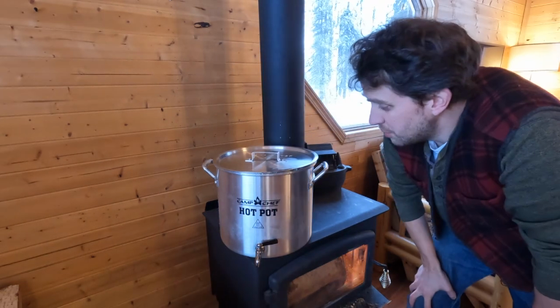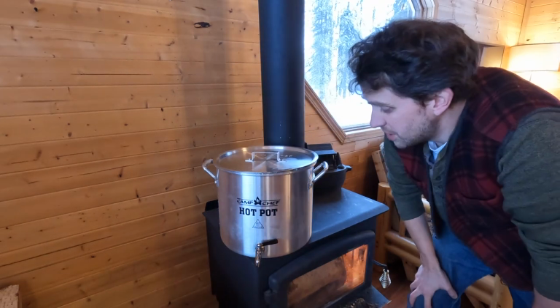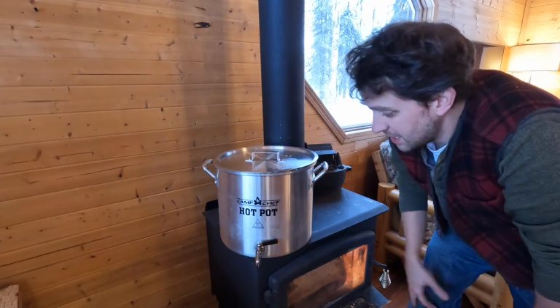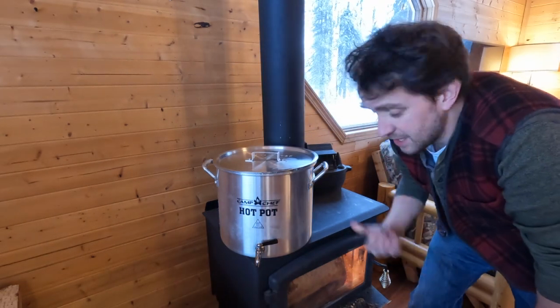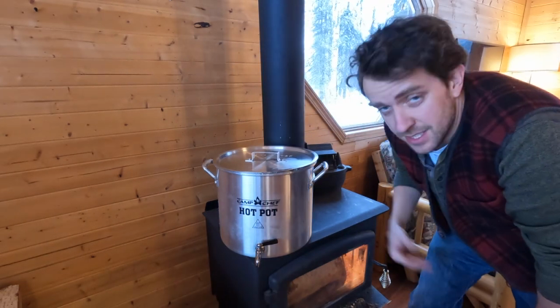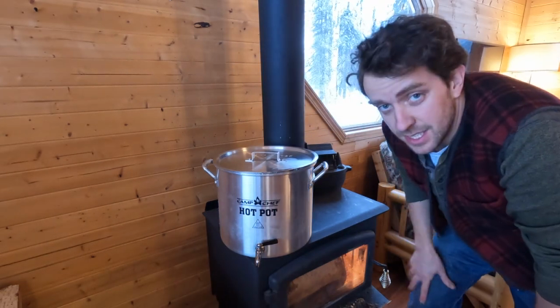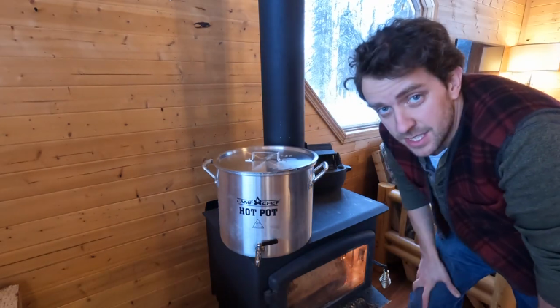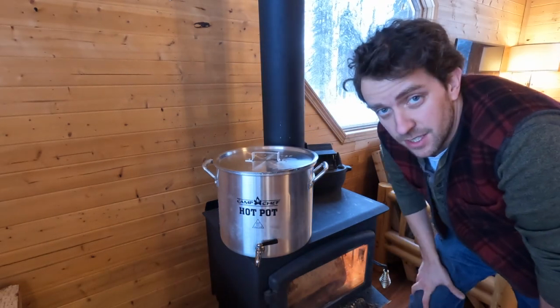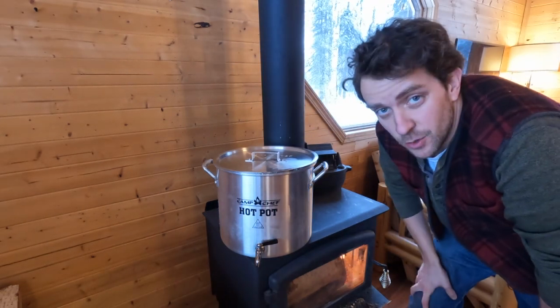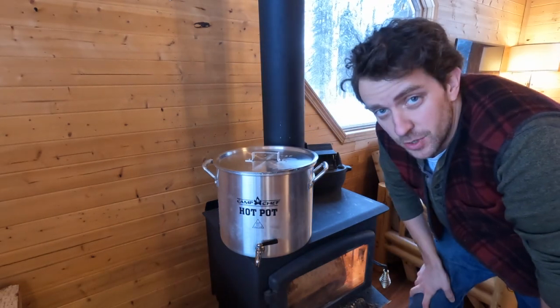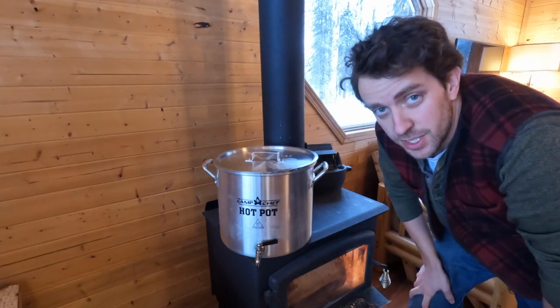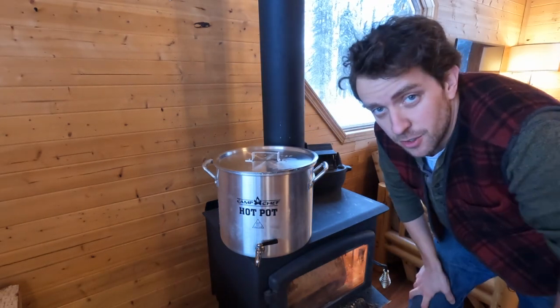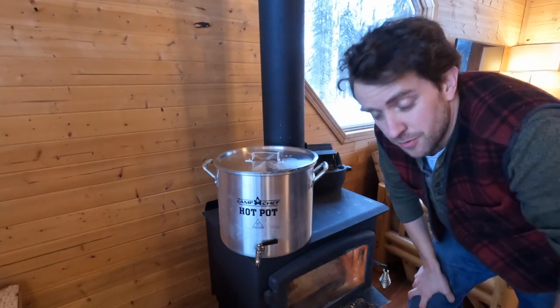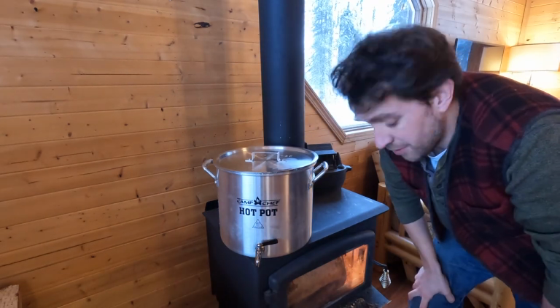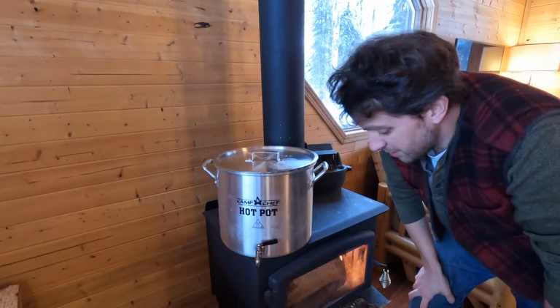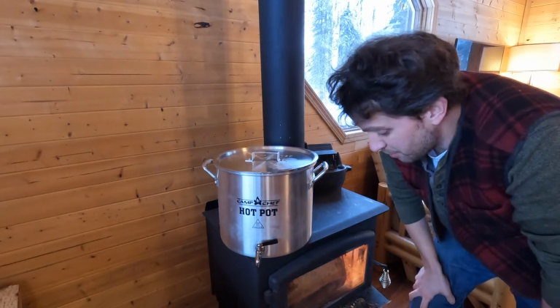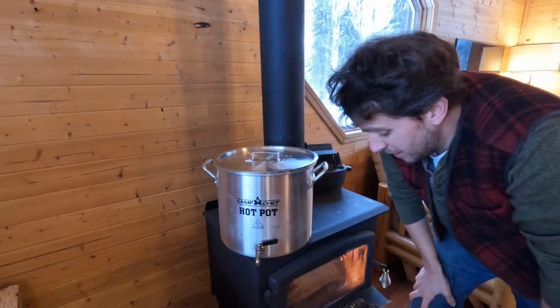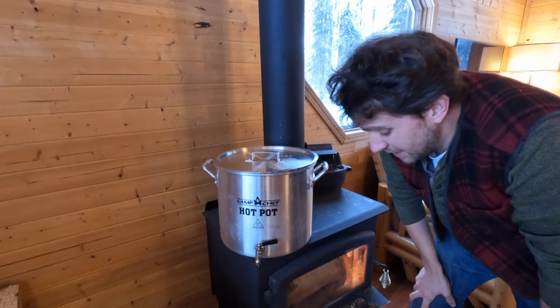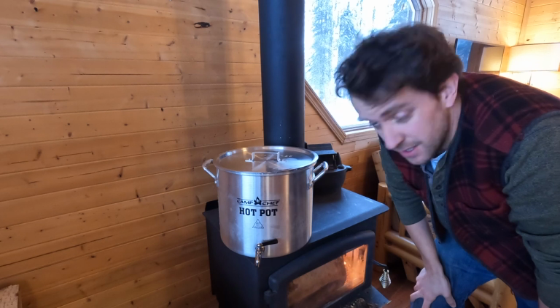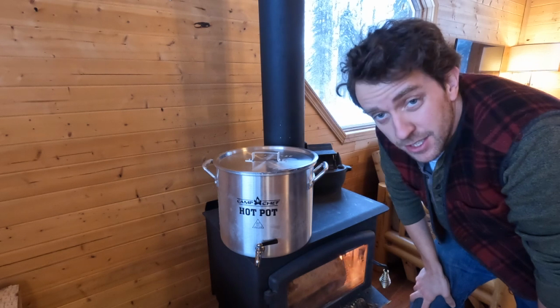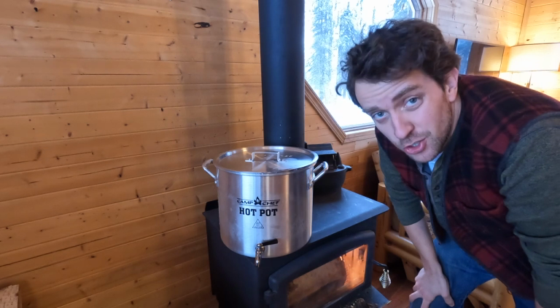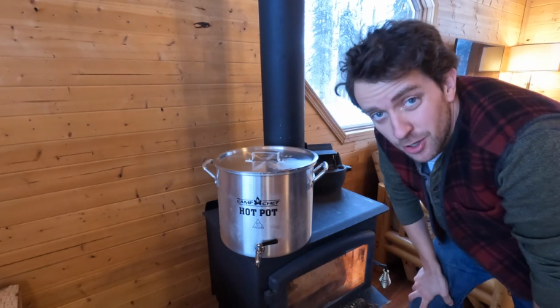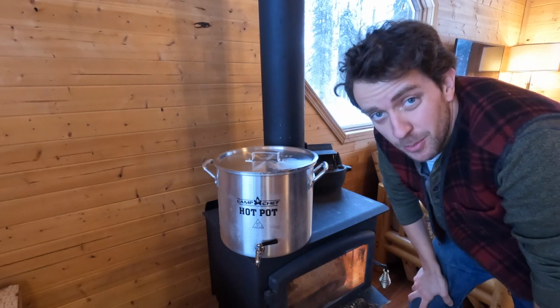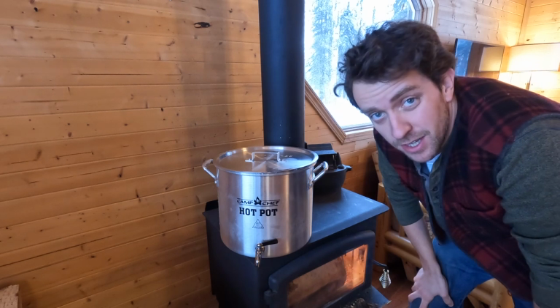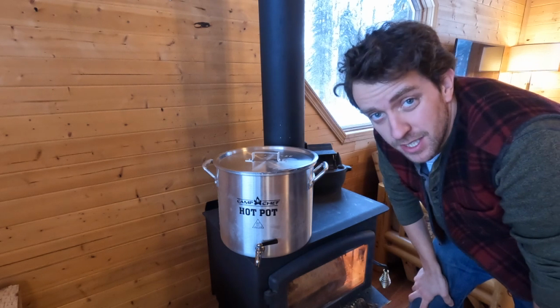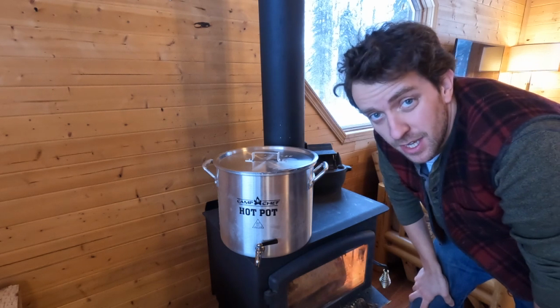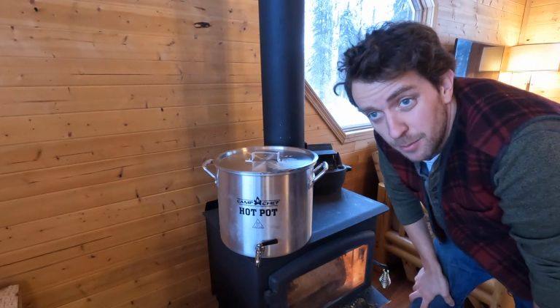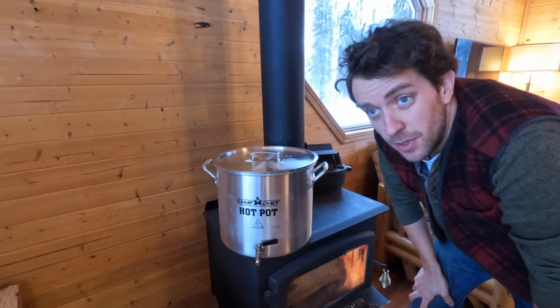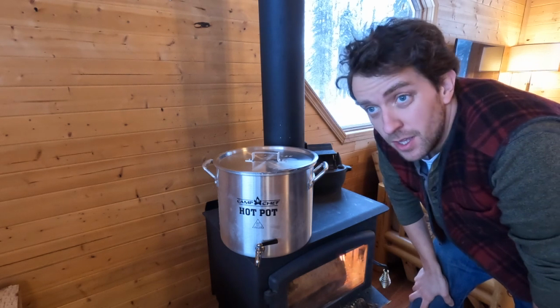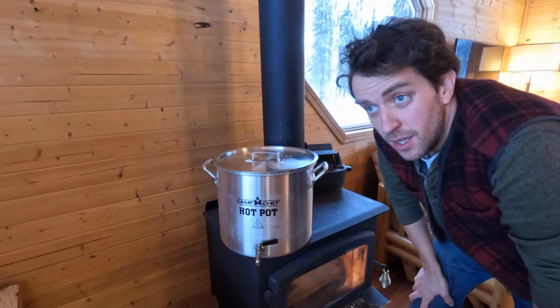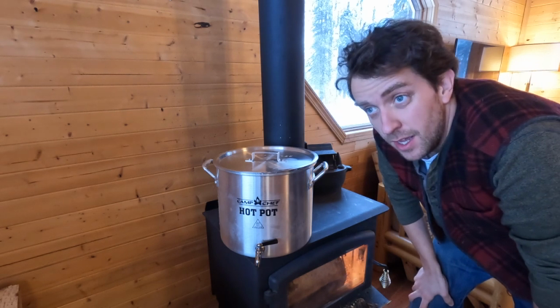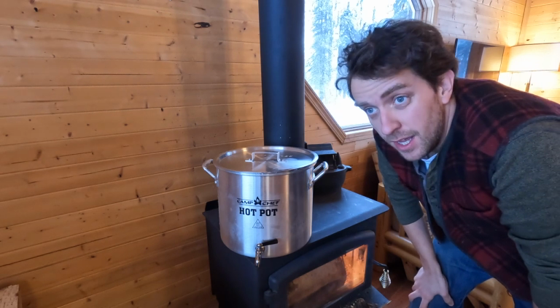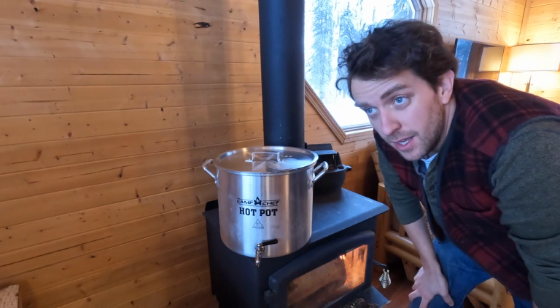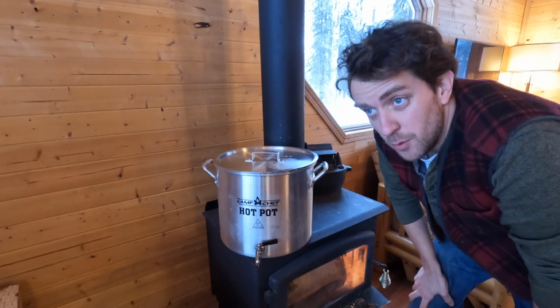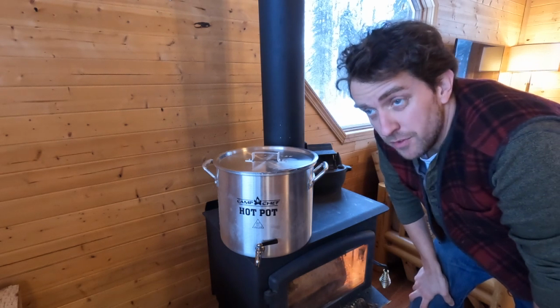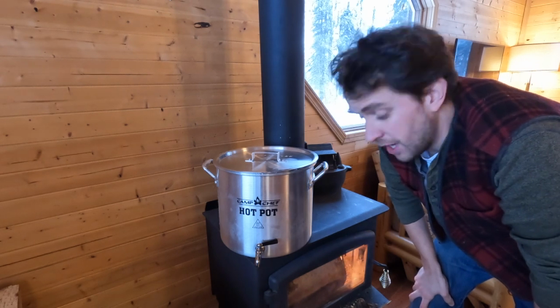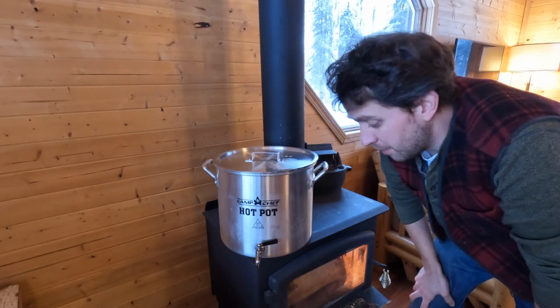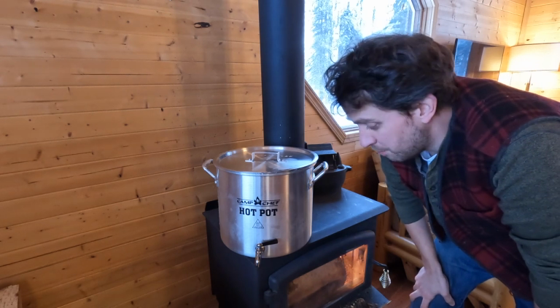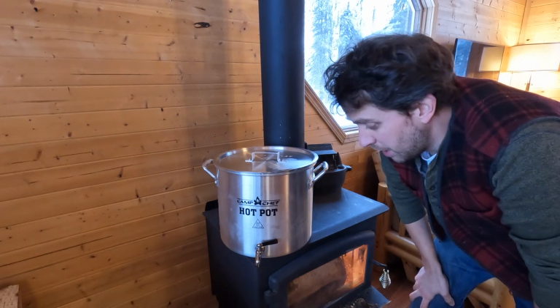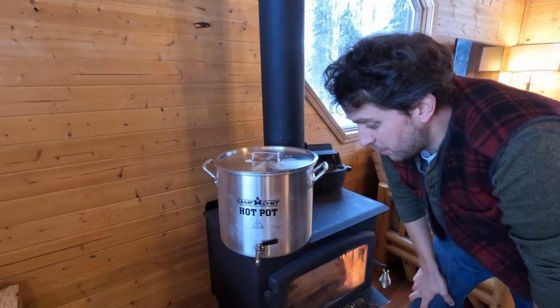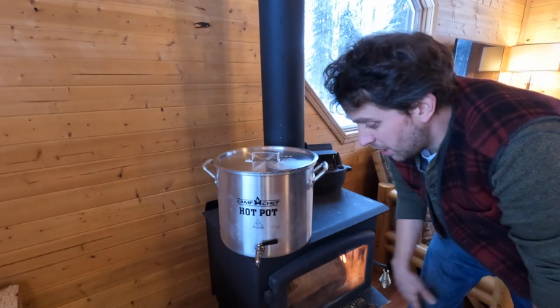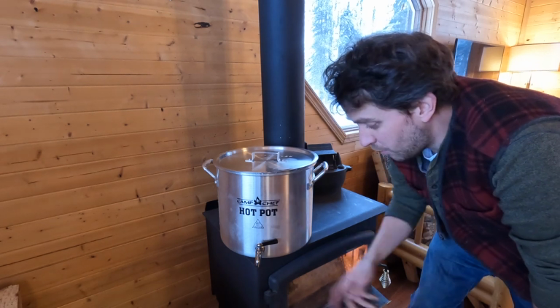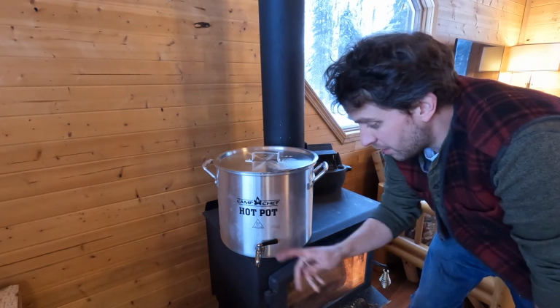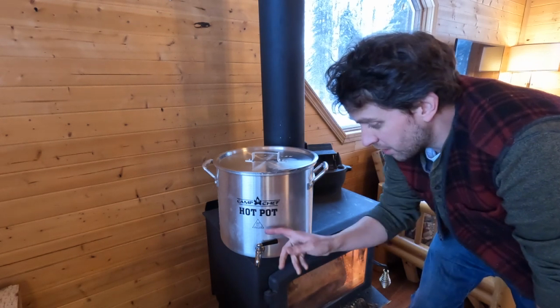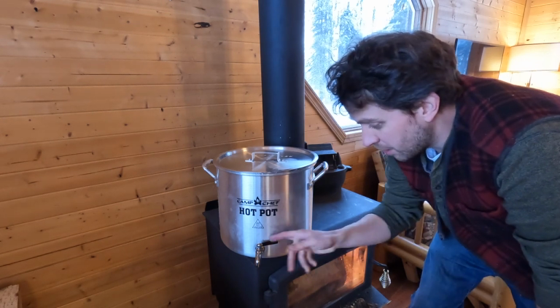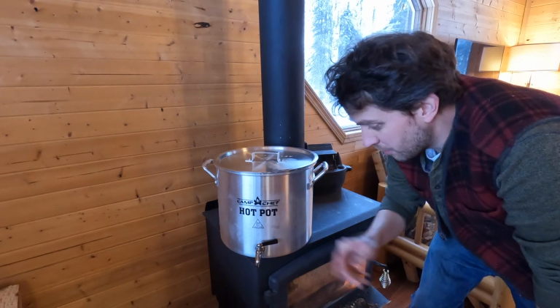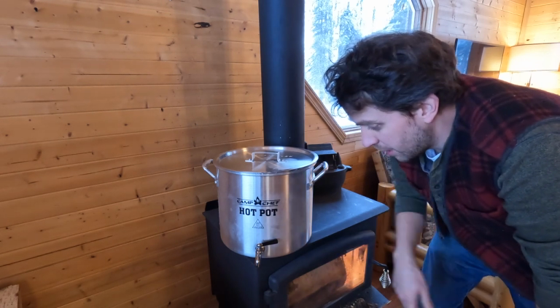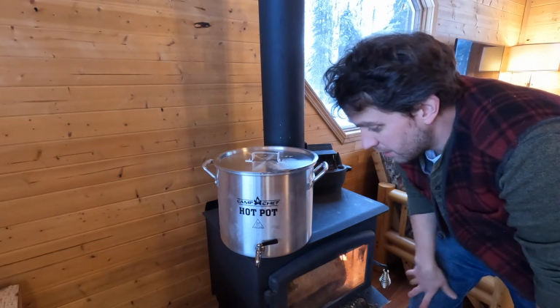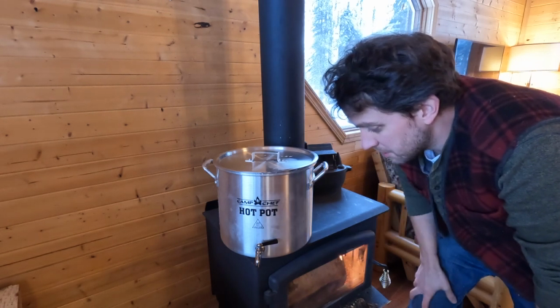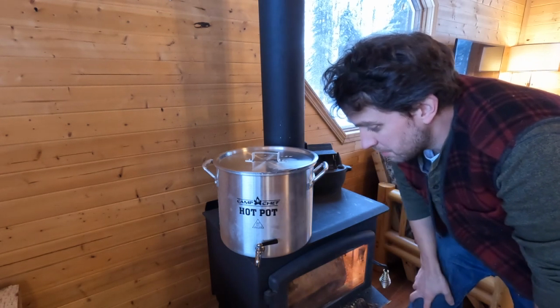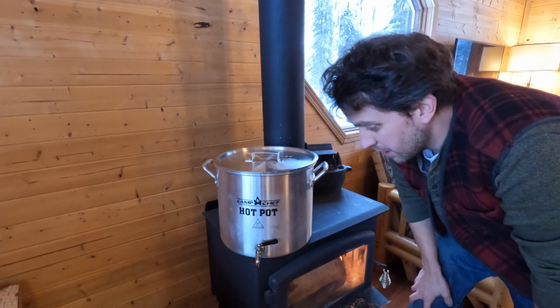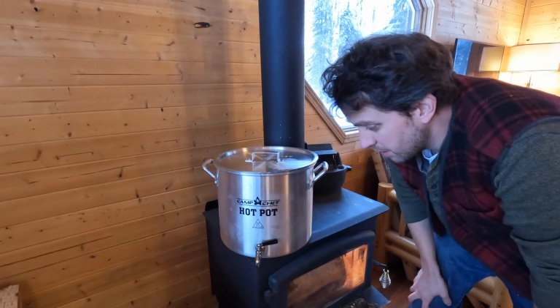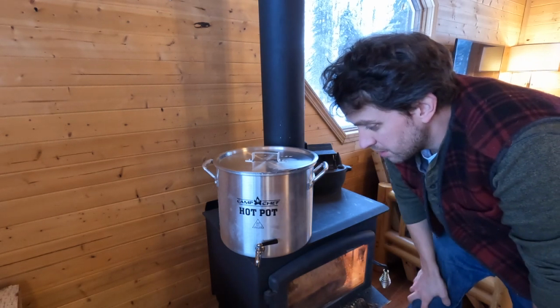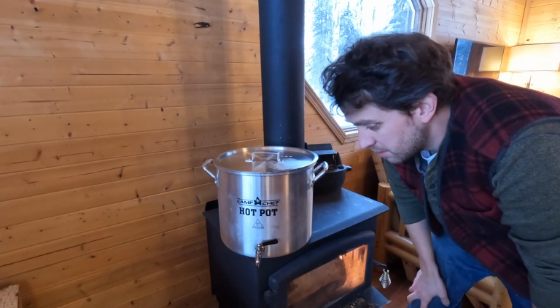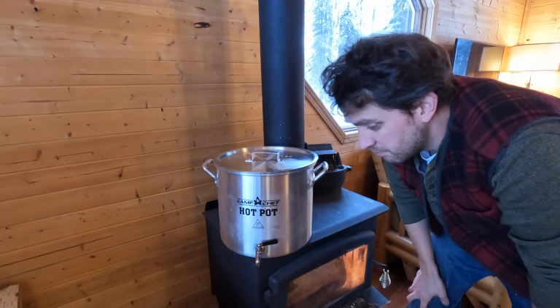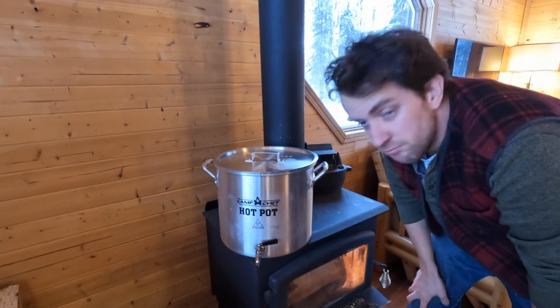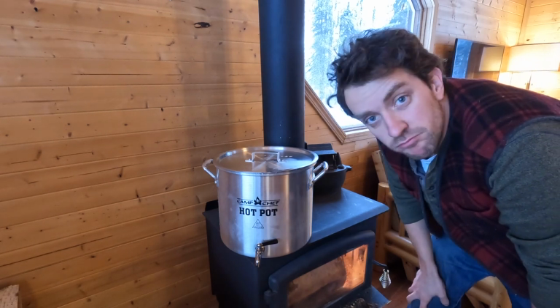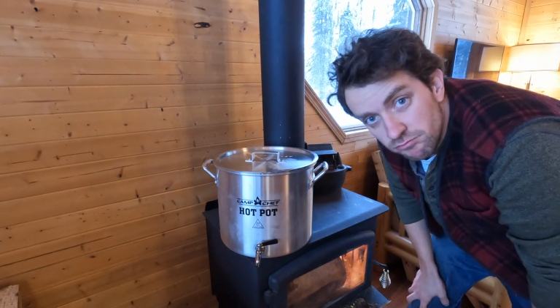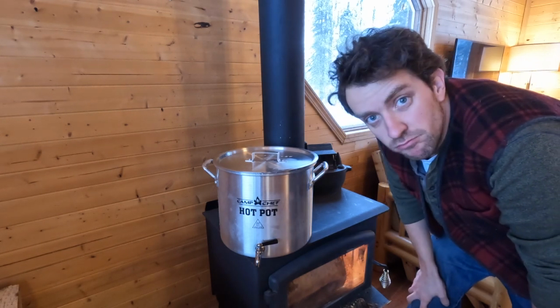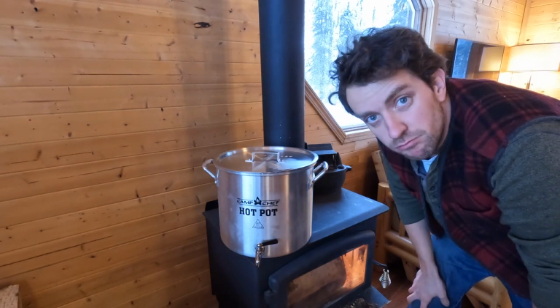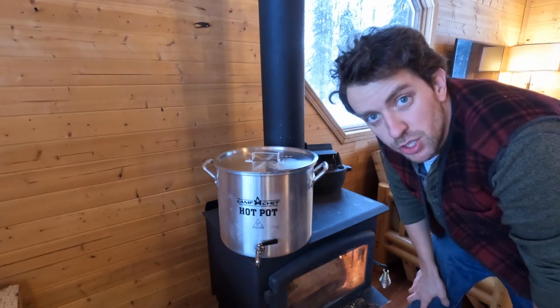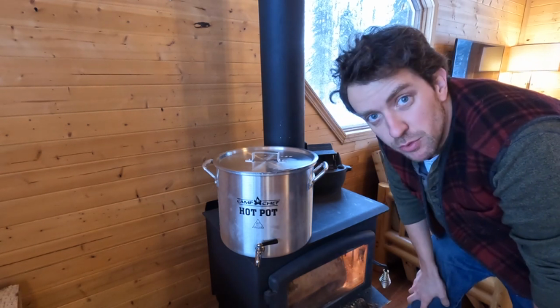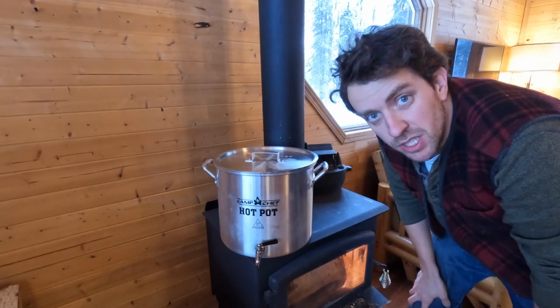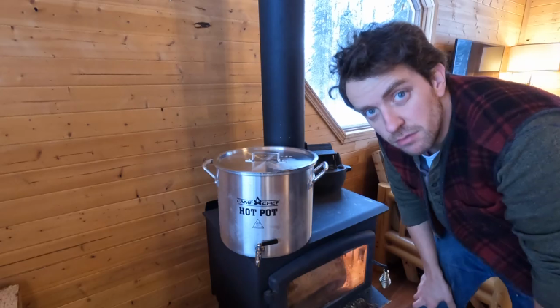We'll just let this thing sit on the wood stove for a surprisingly short amount of time, and we've got hot water coming right out of the spigot. Pretty sweet.